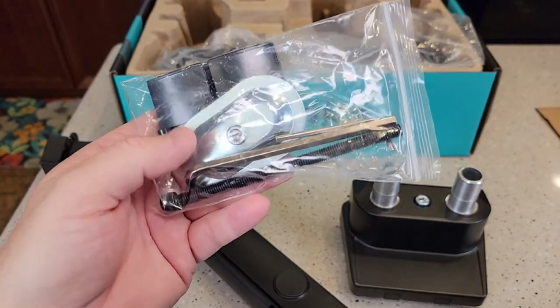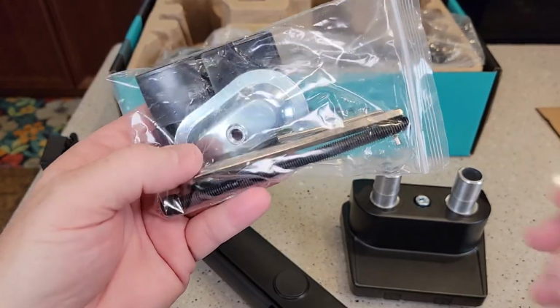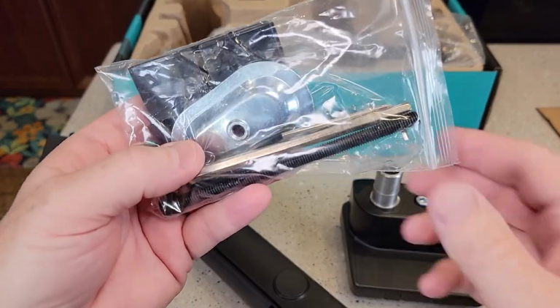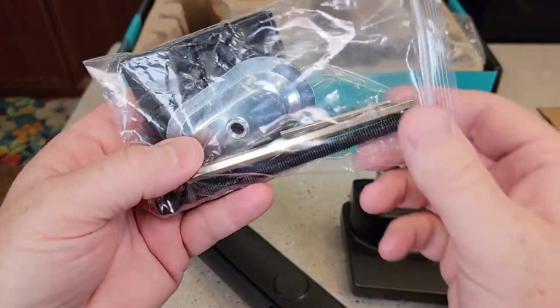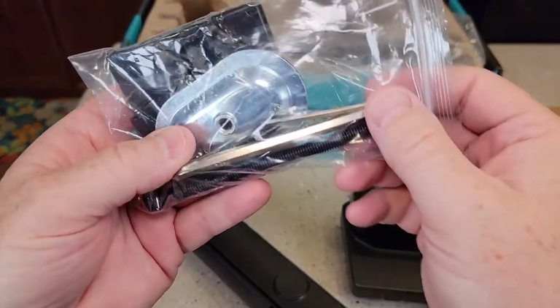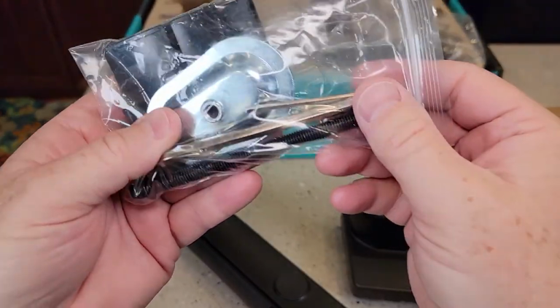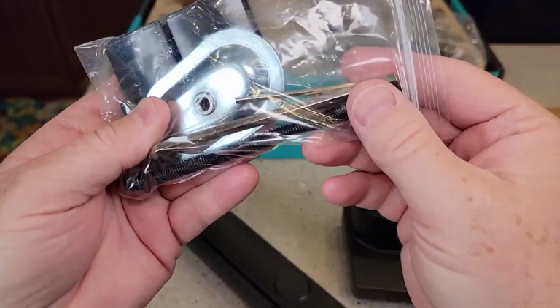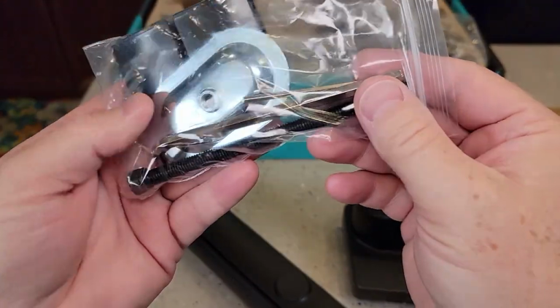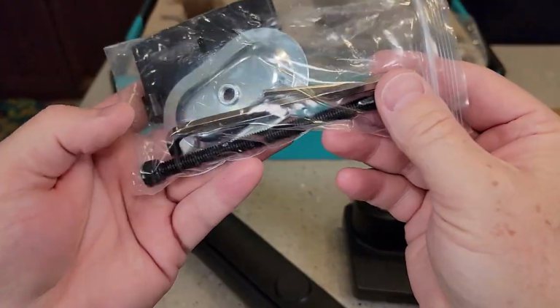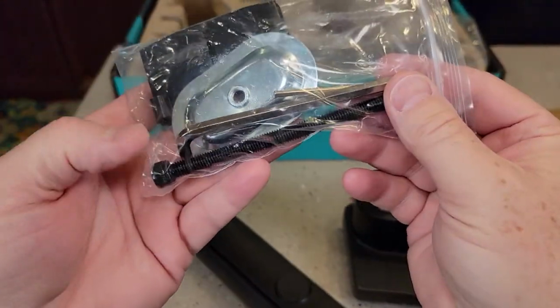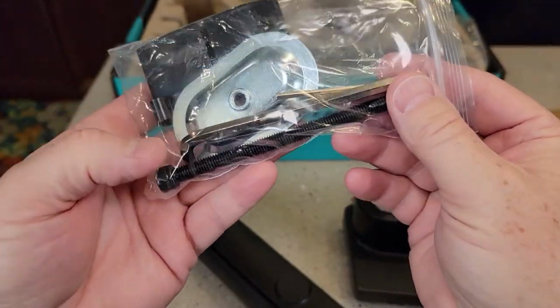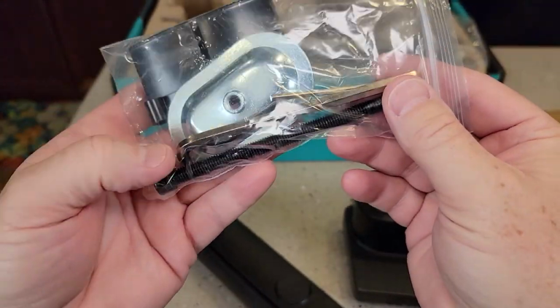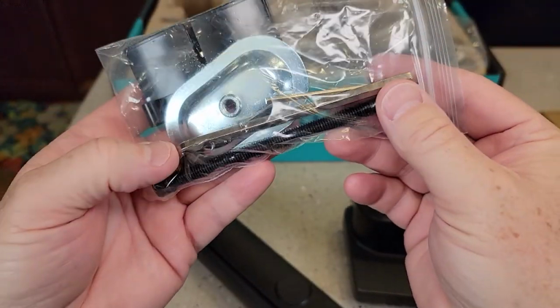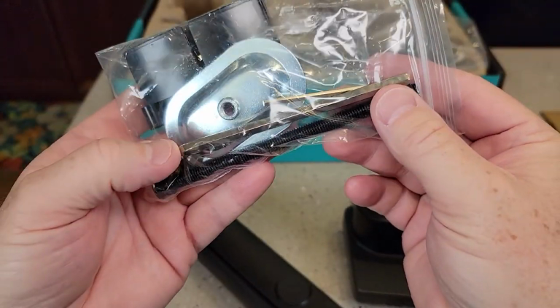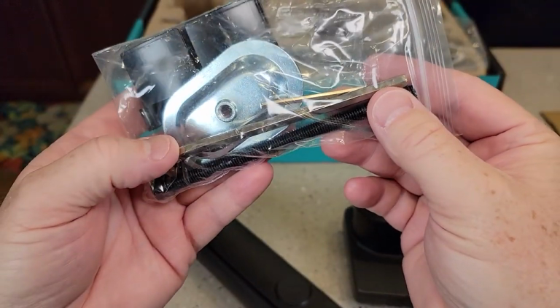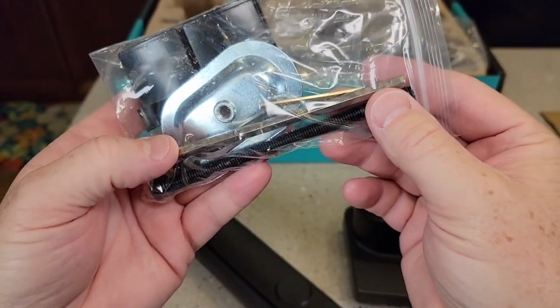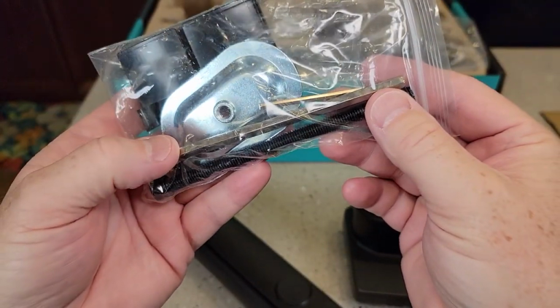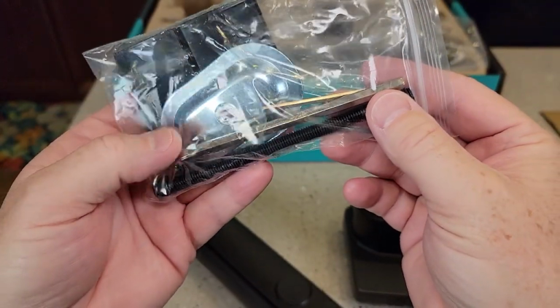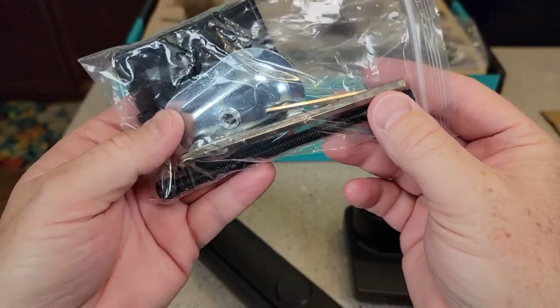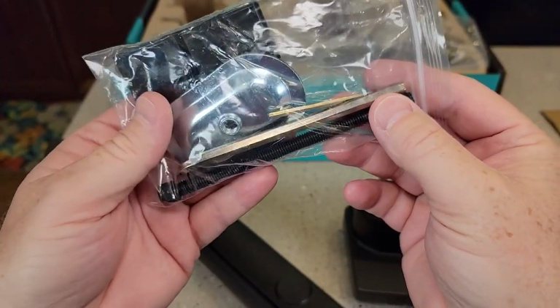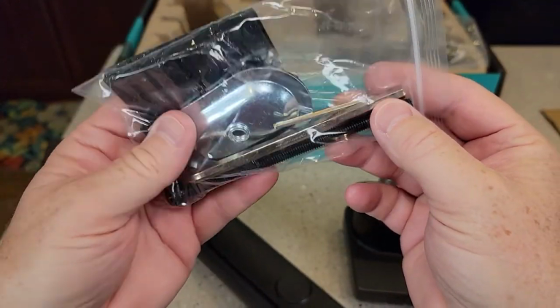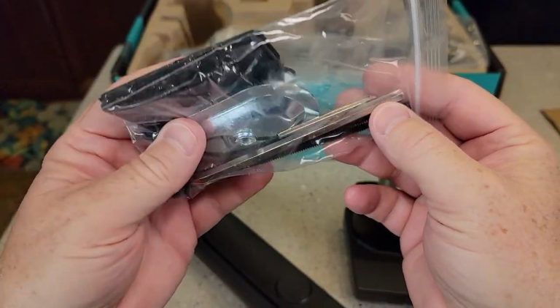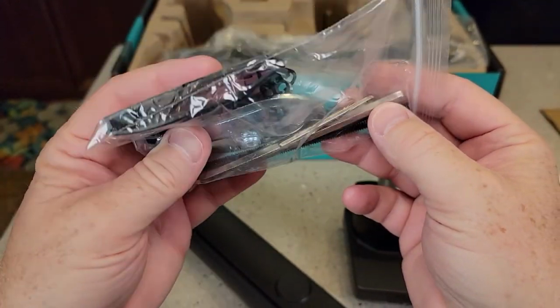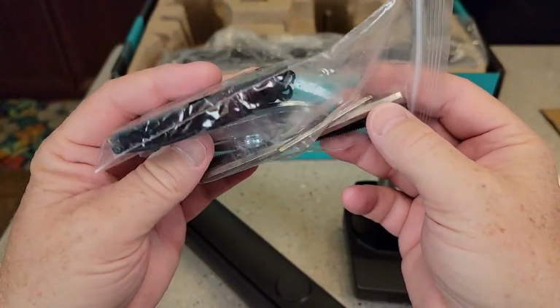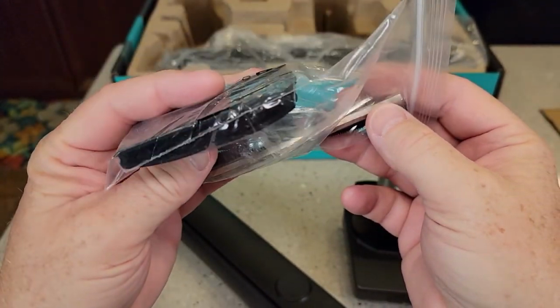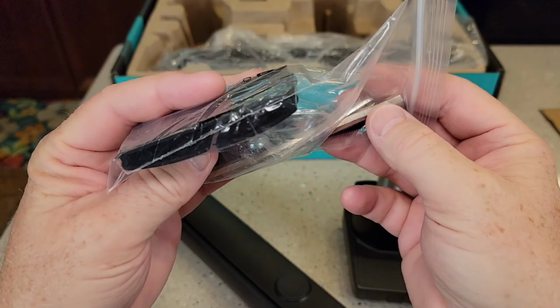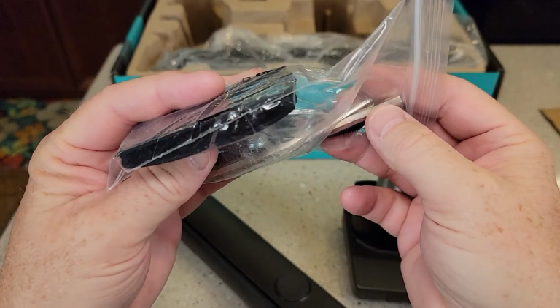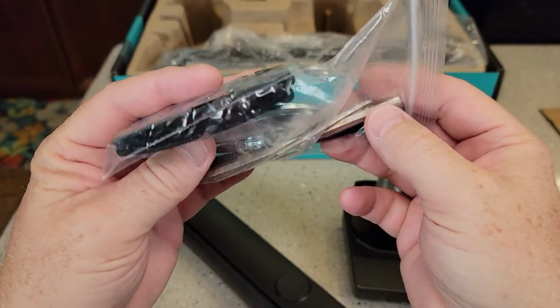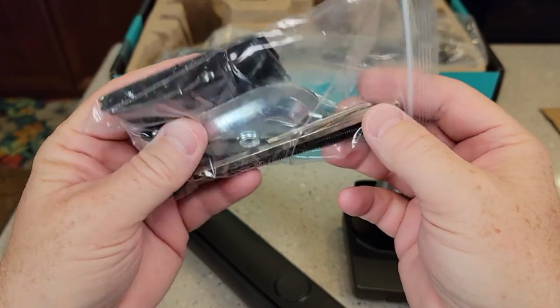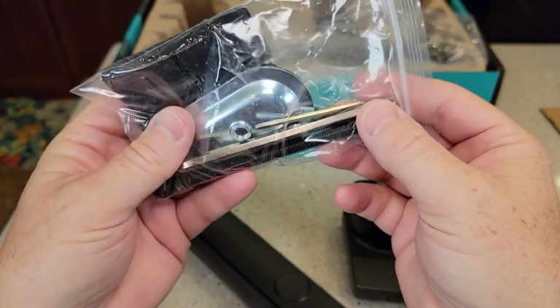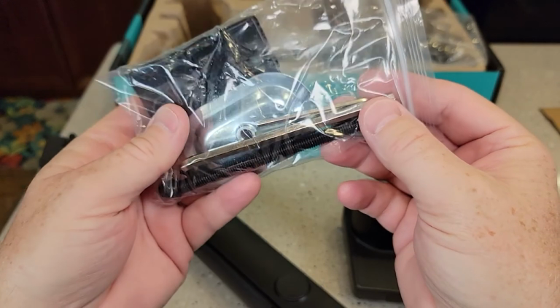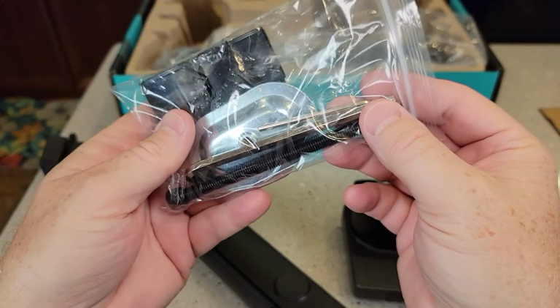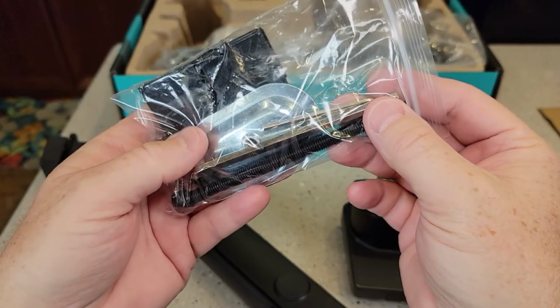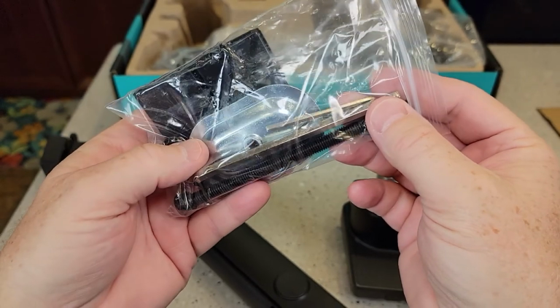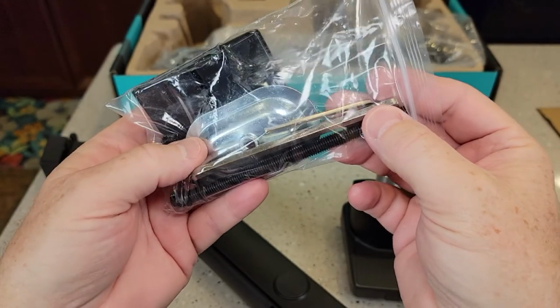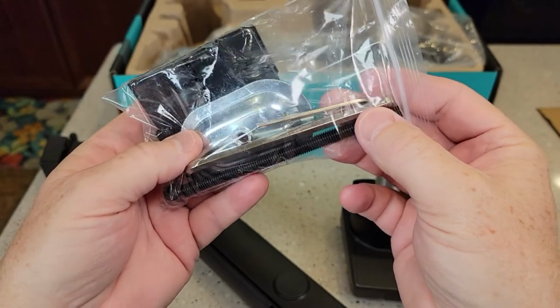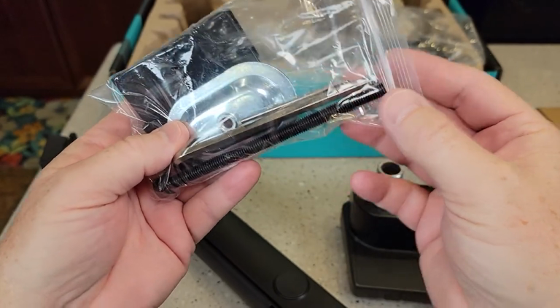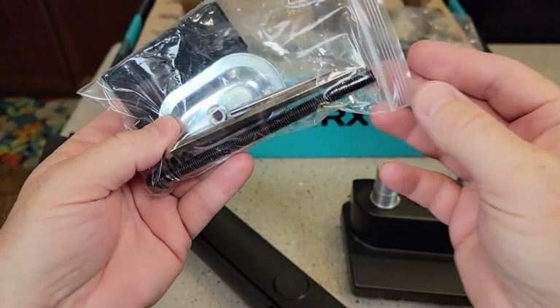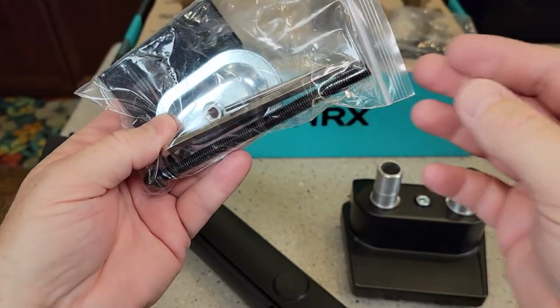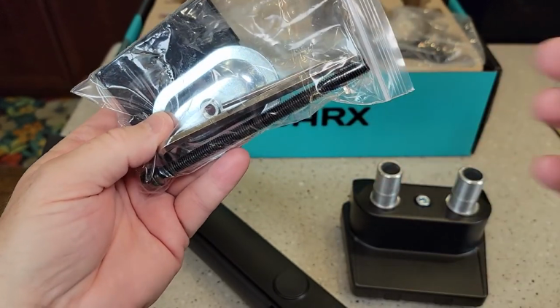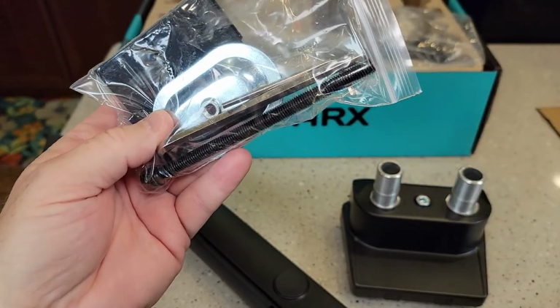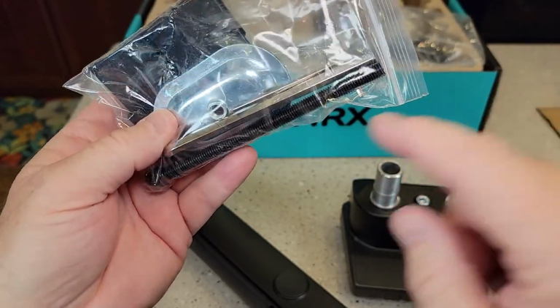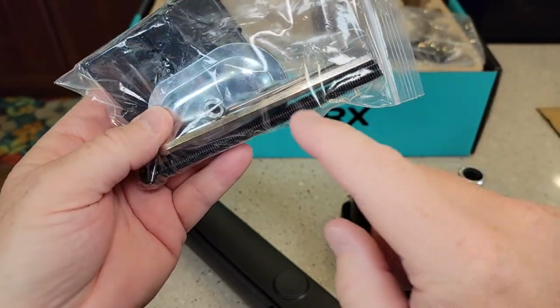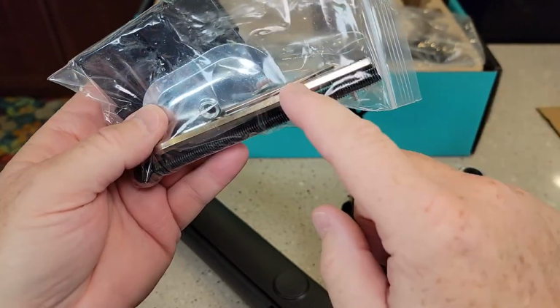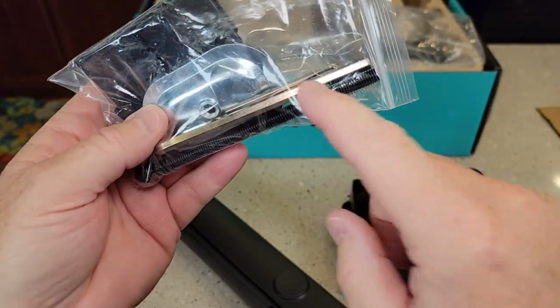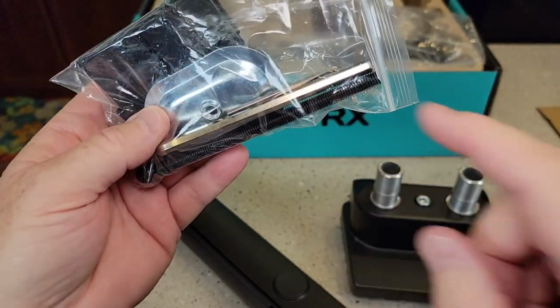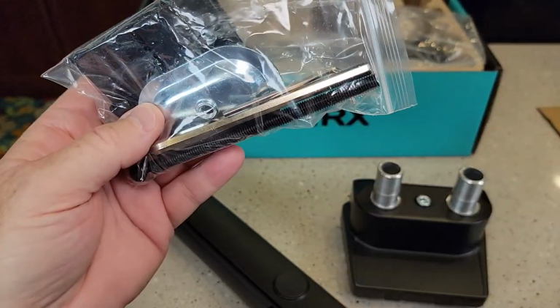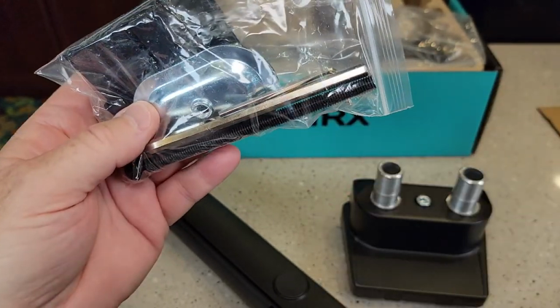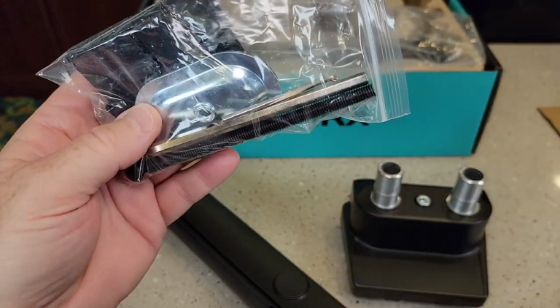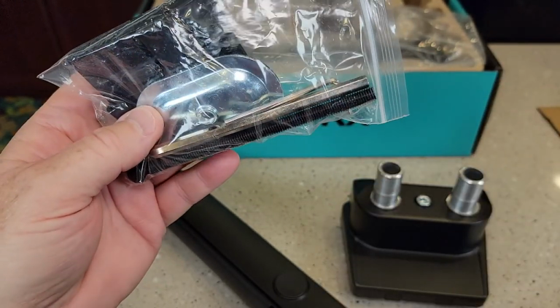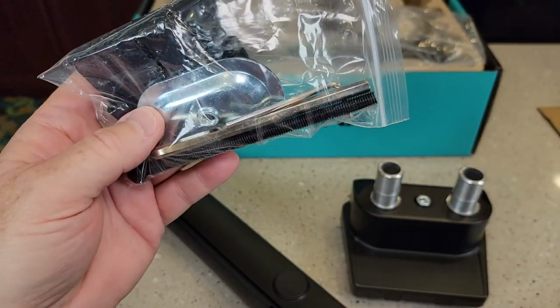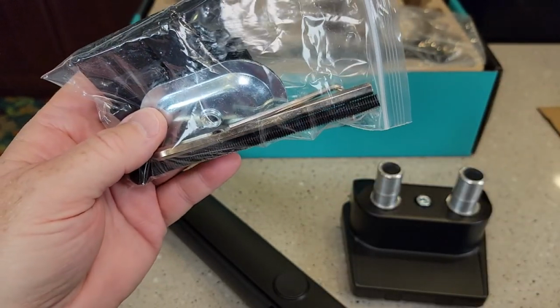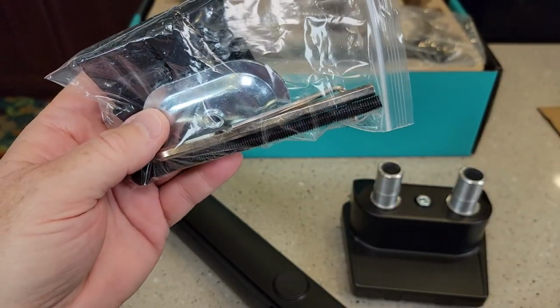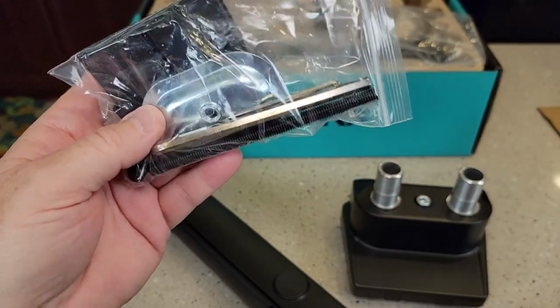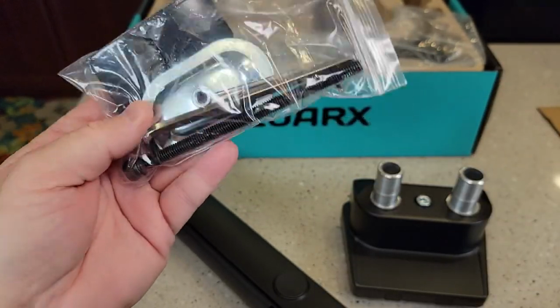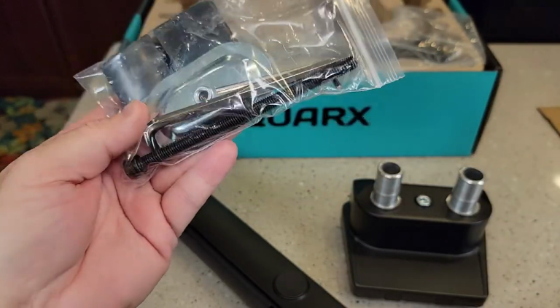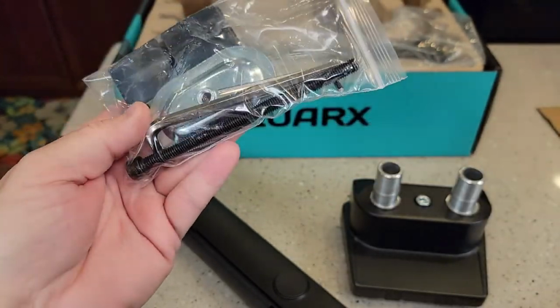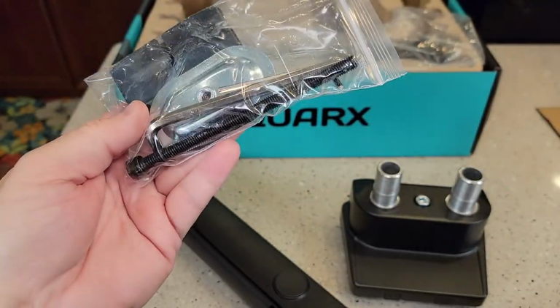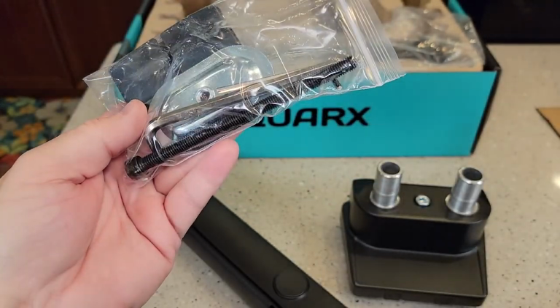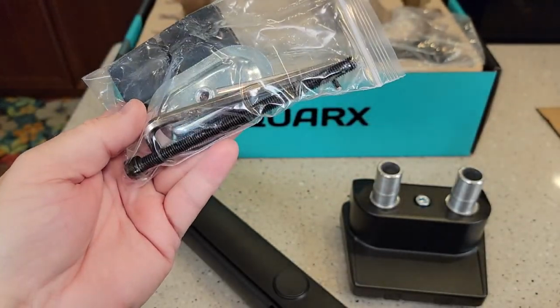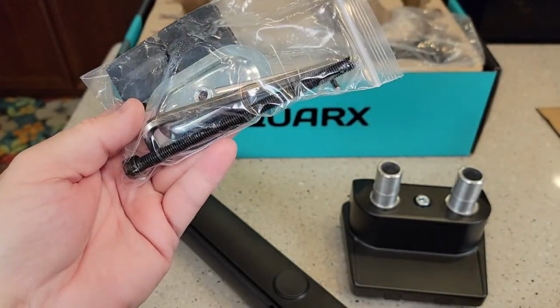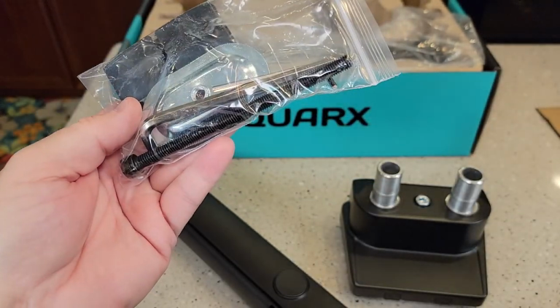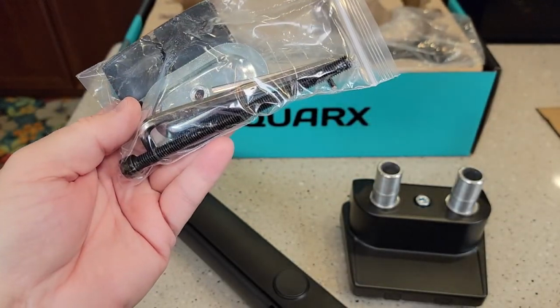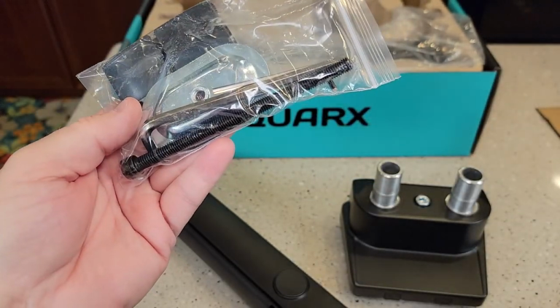So yeah, it does come with that allen screw. Comes with some clamps, and two different allen screws — a smaller one and a bigger one.